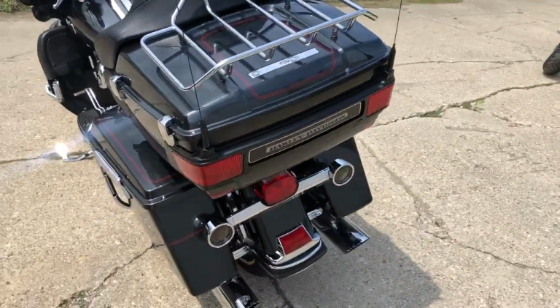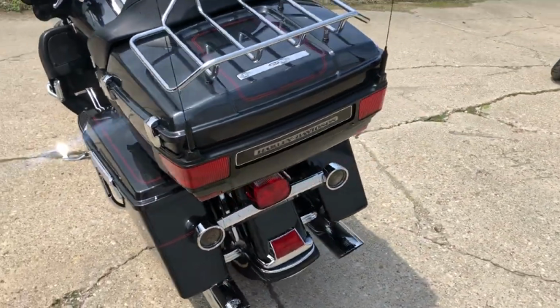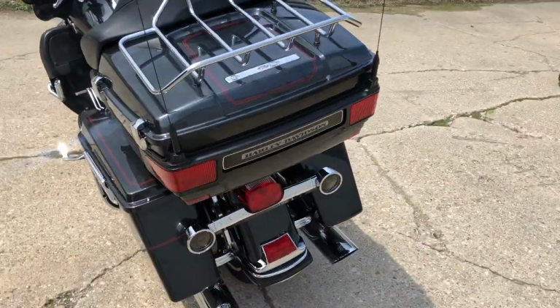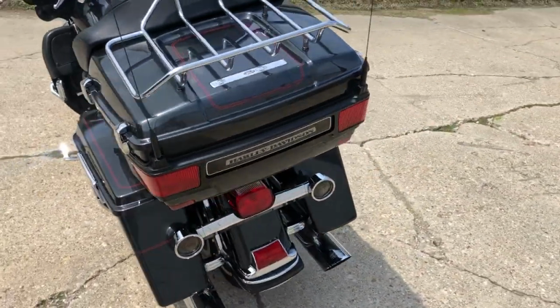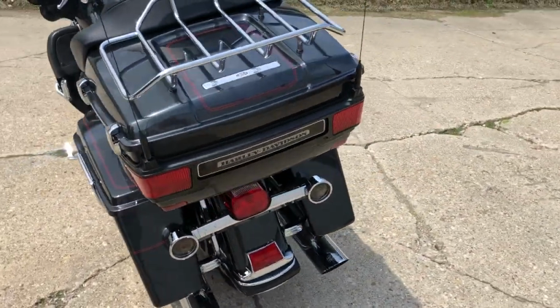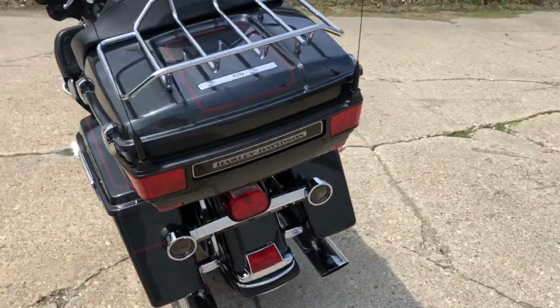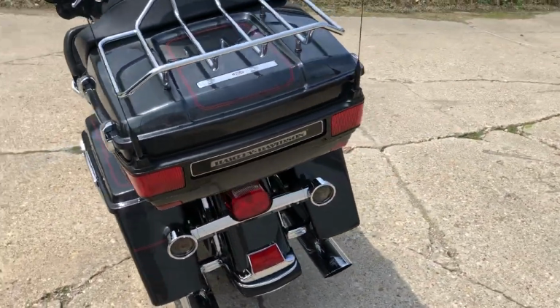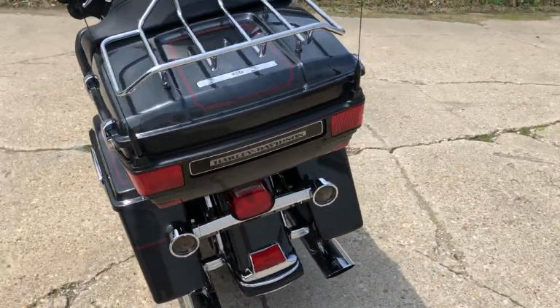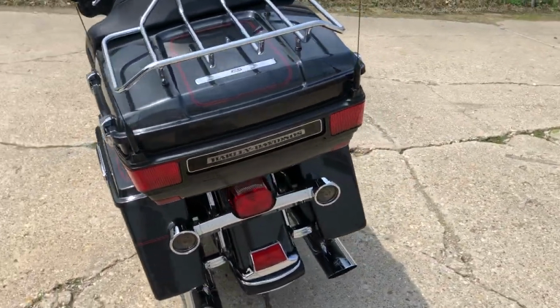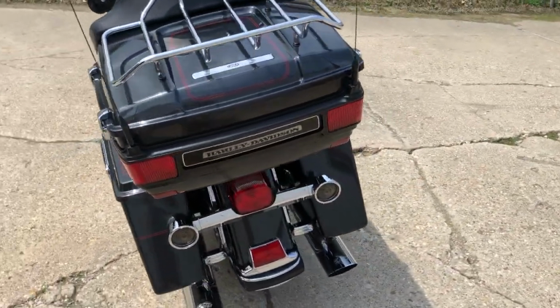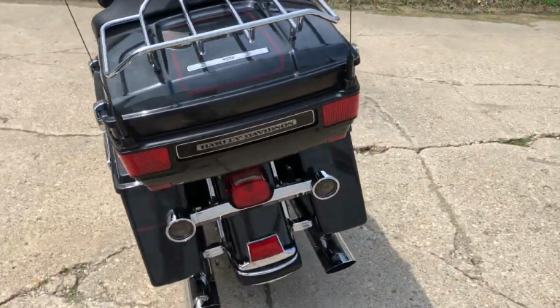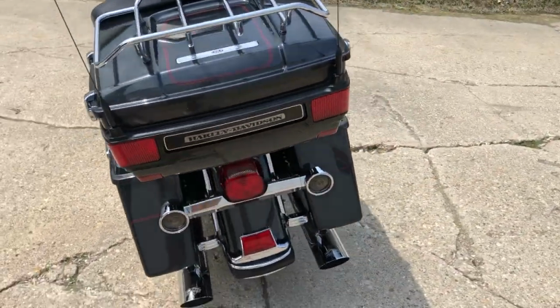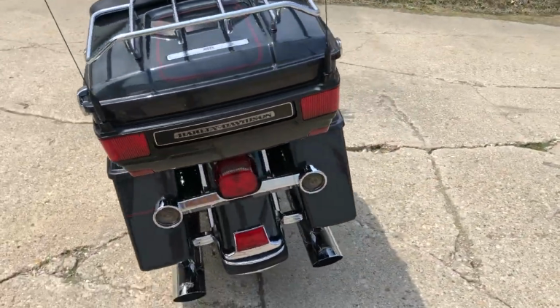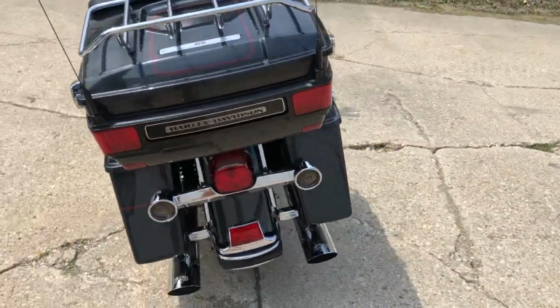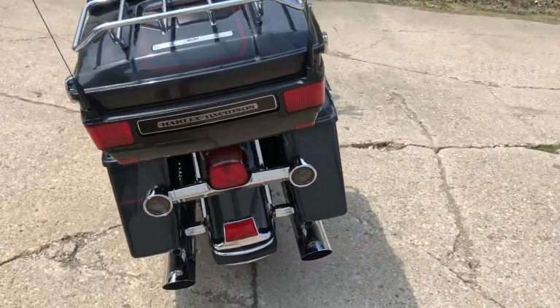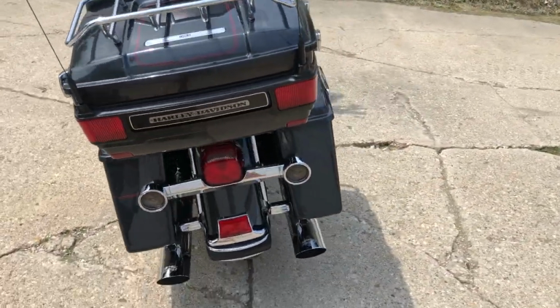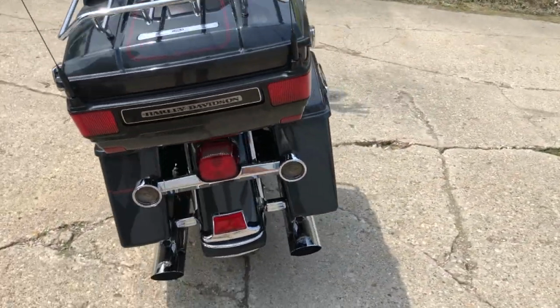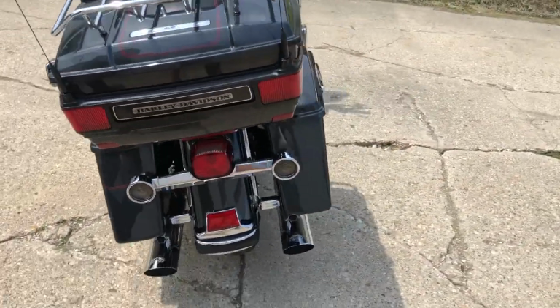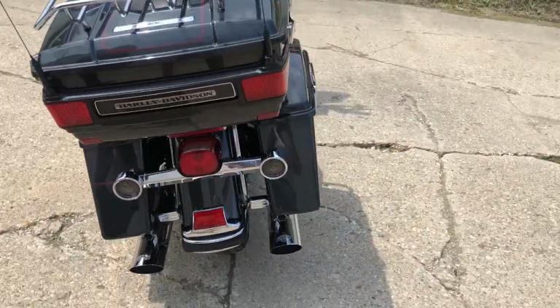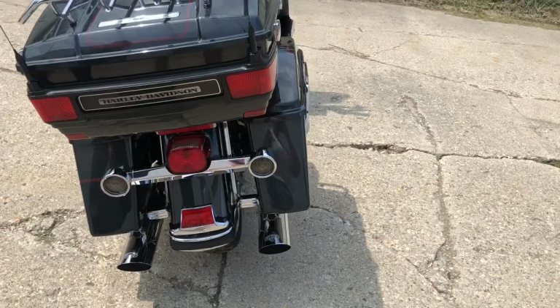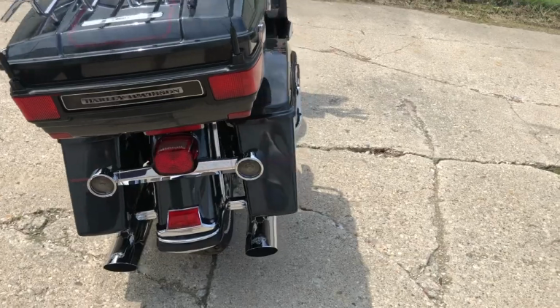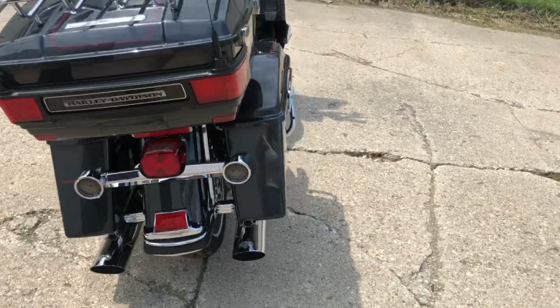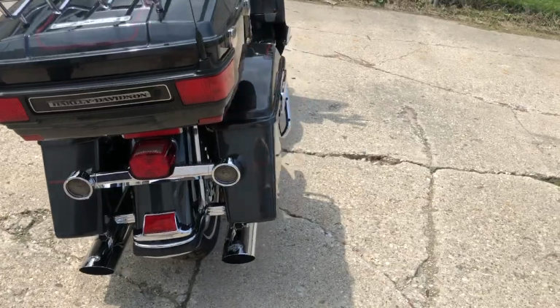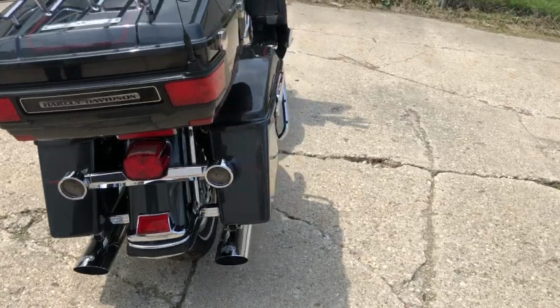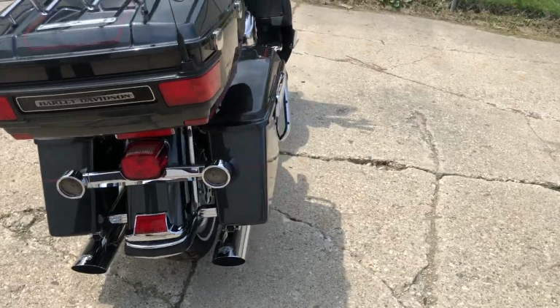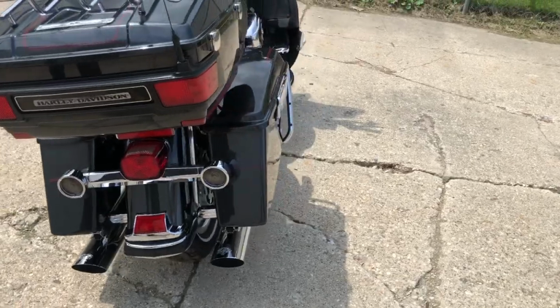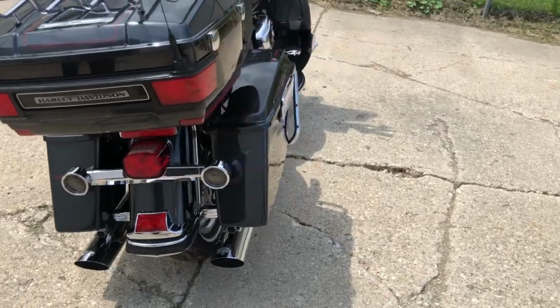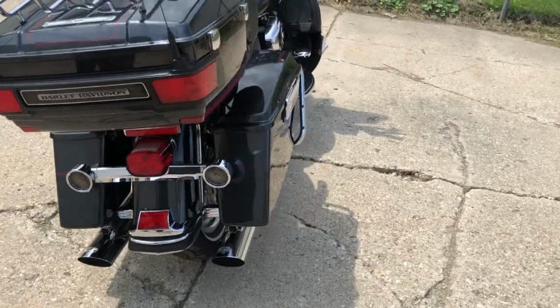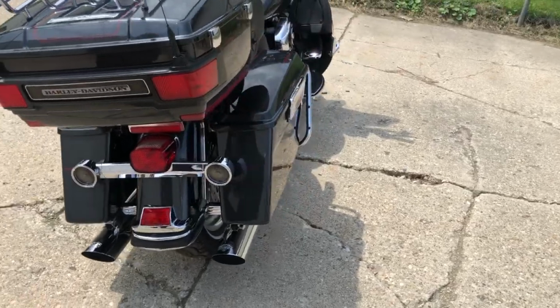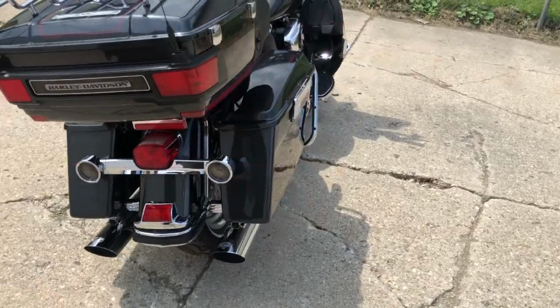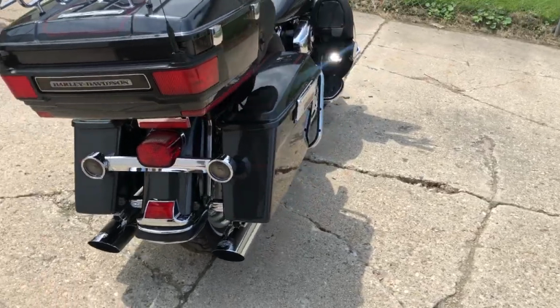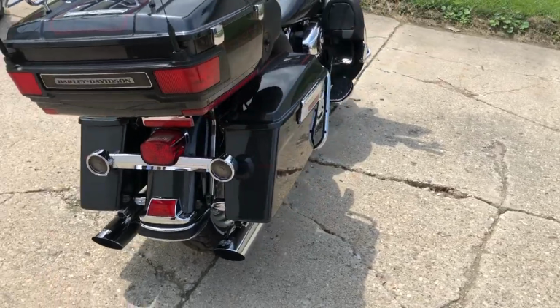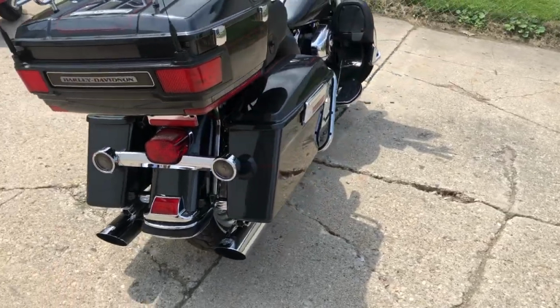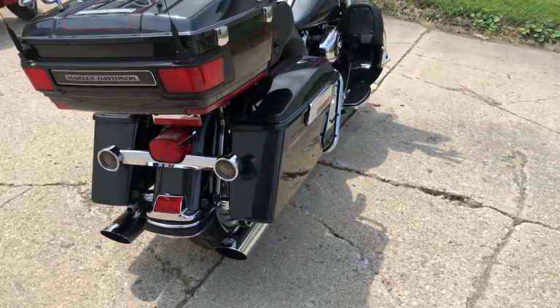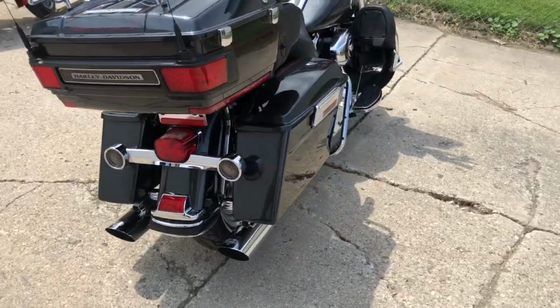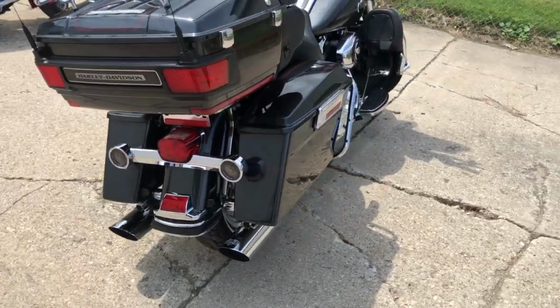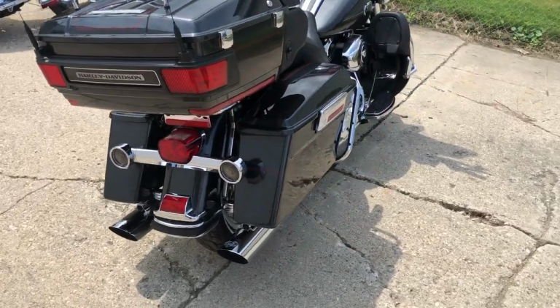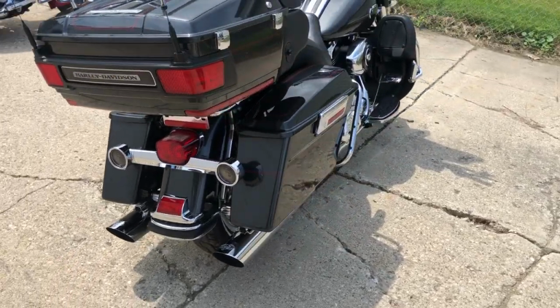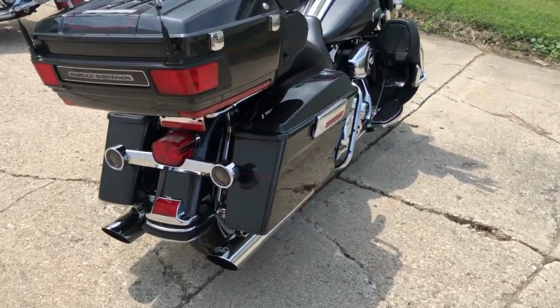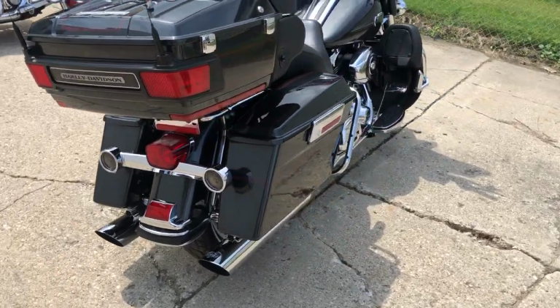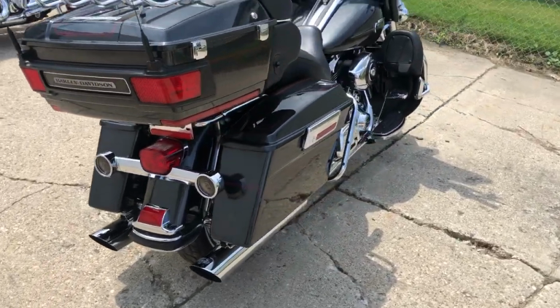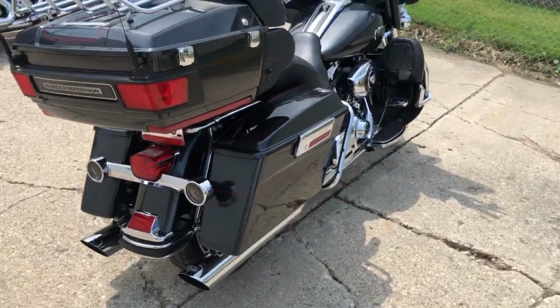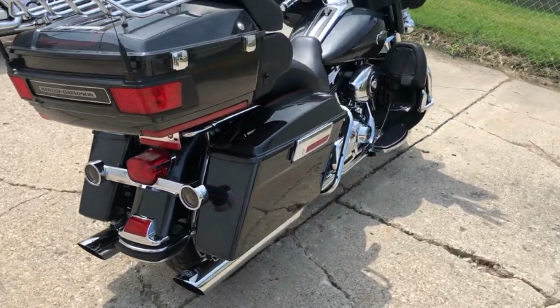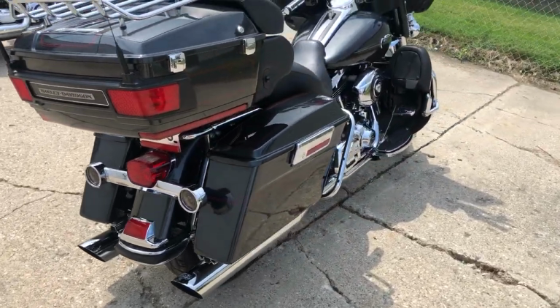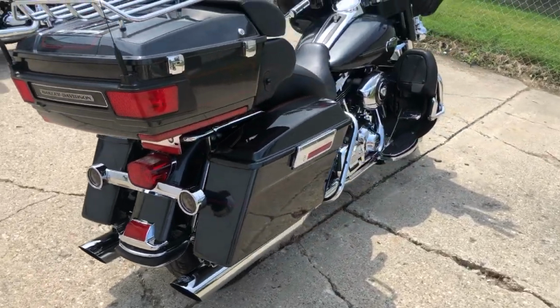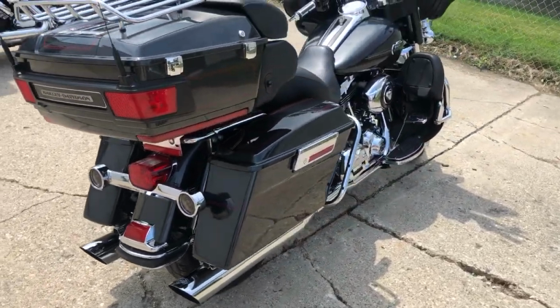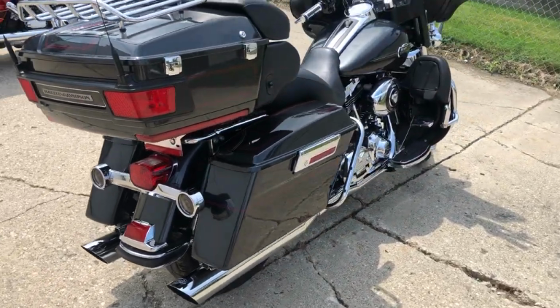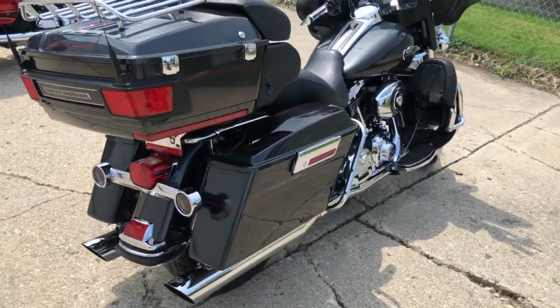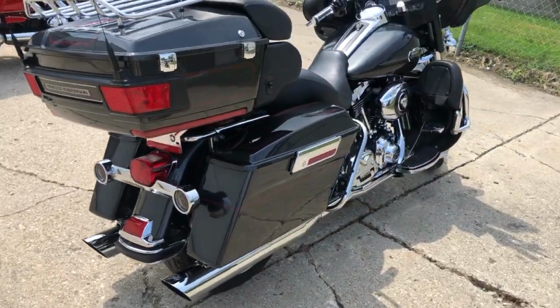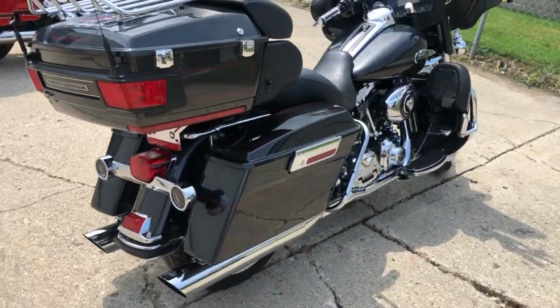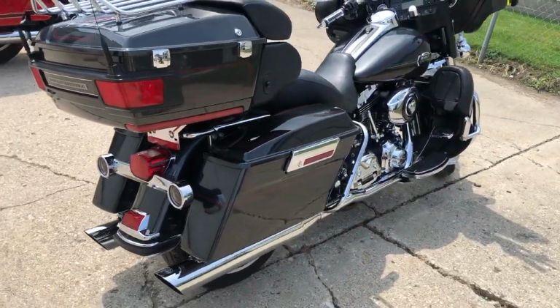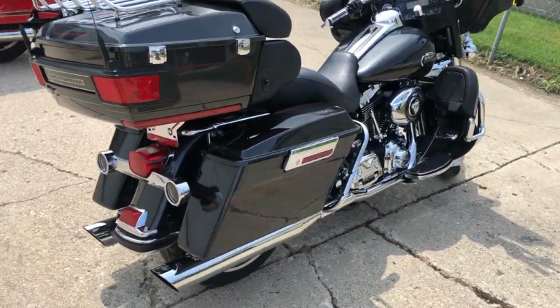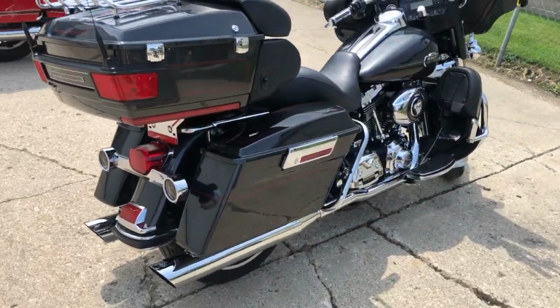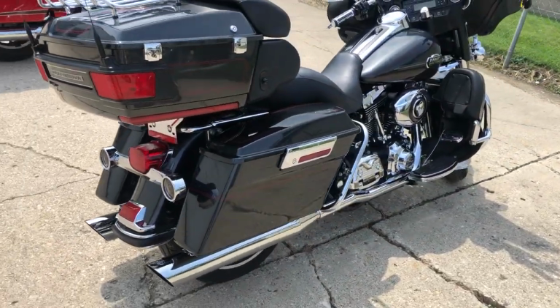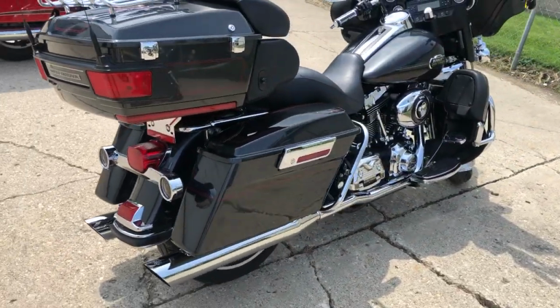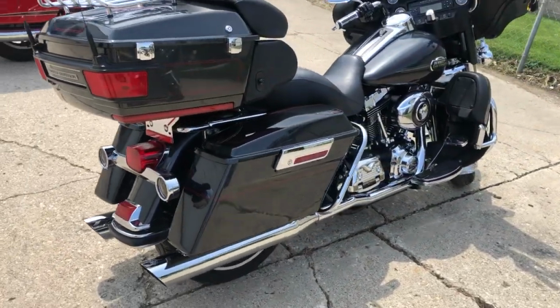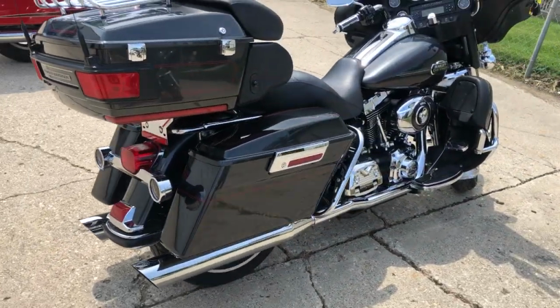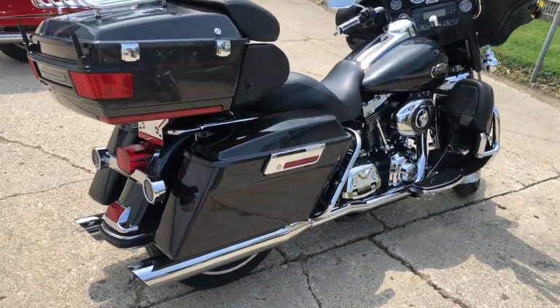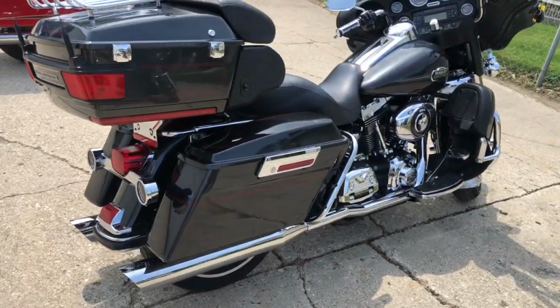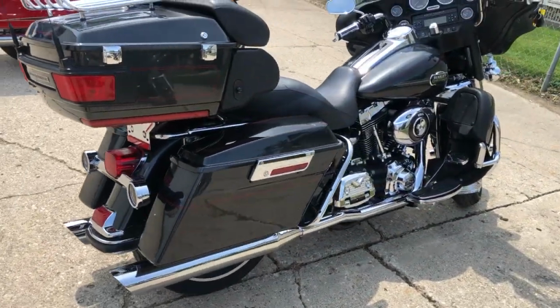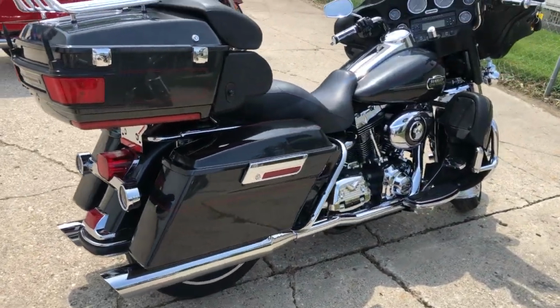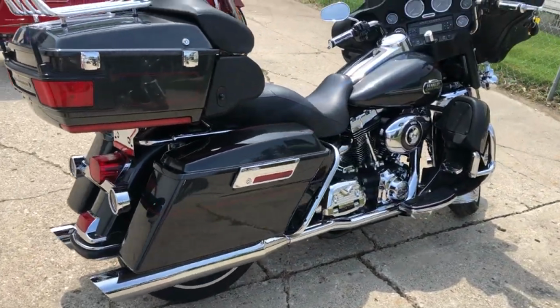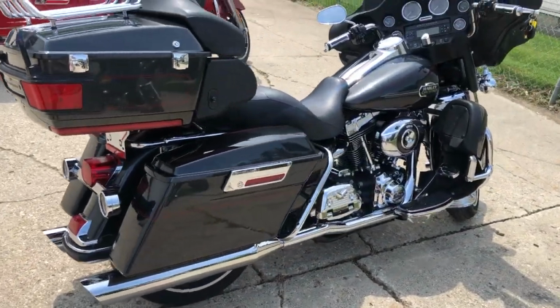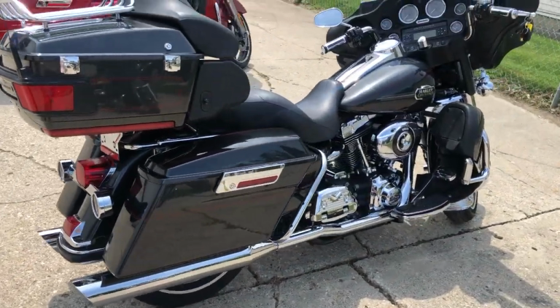We got chrome wheels, chrome front end, upgraded floorboards, upgraded lower controls, highway pegs, and a dual Vance and Hines exhaust.